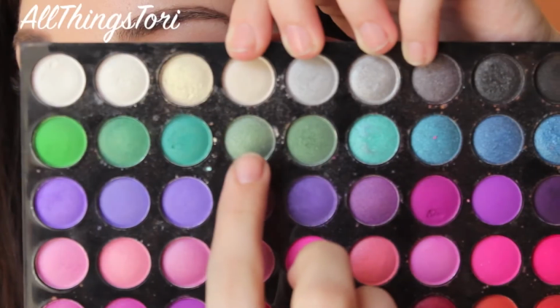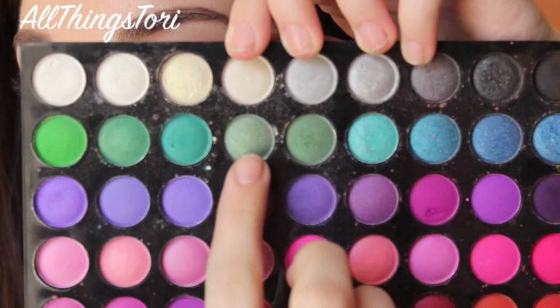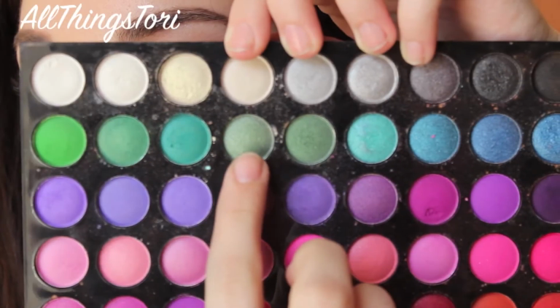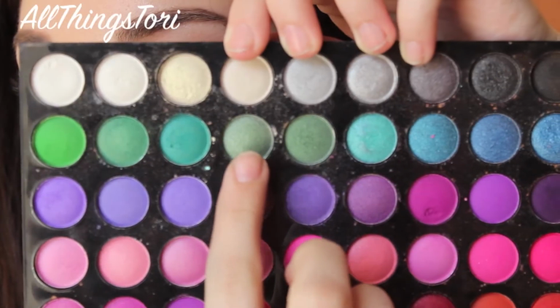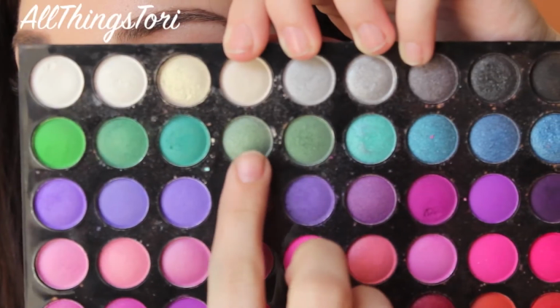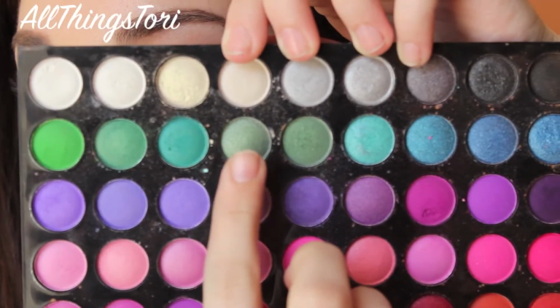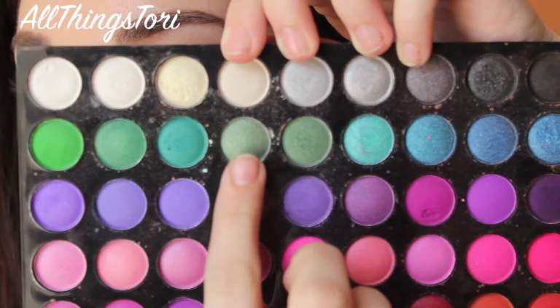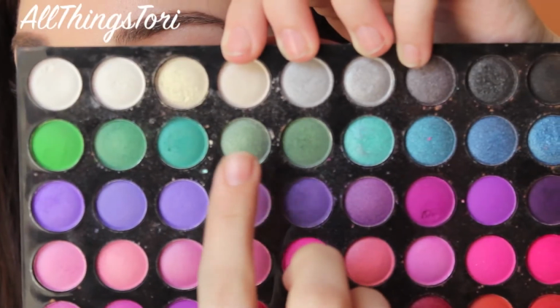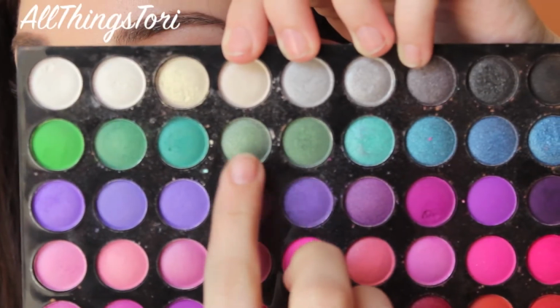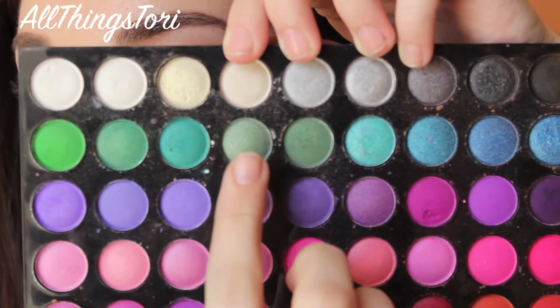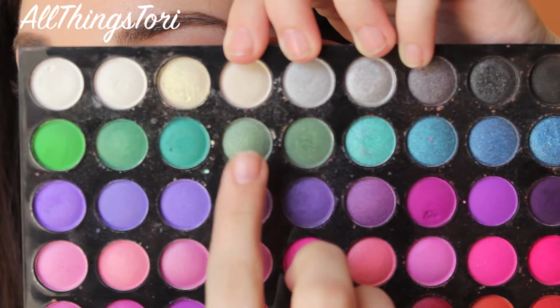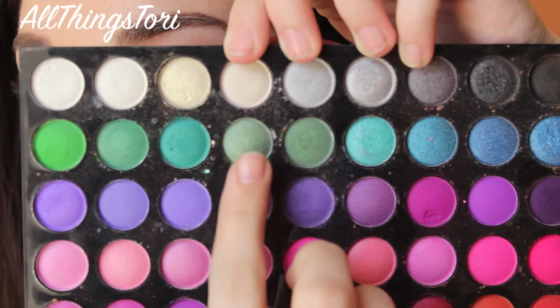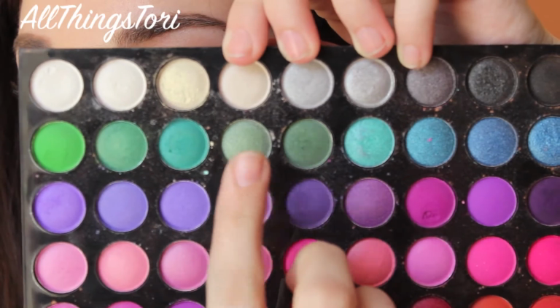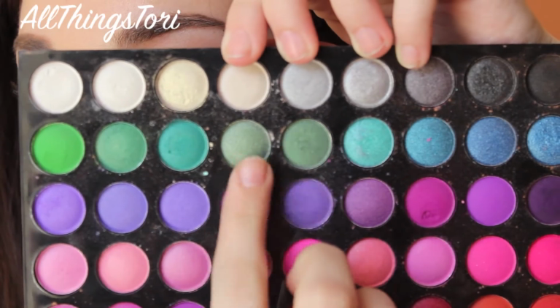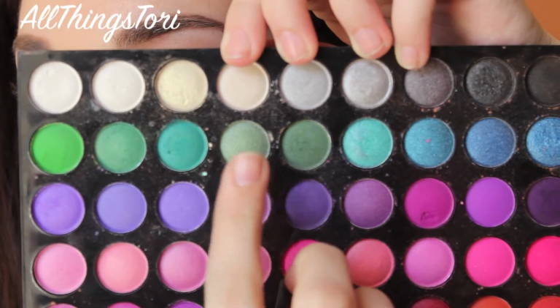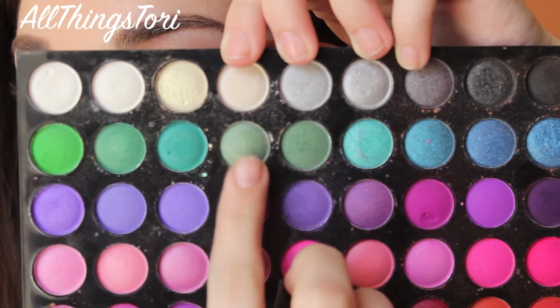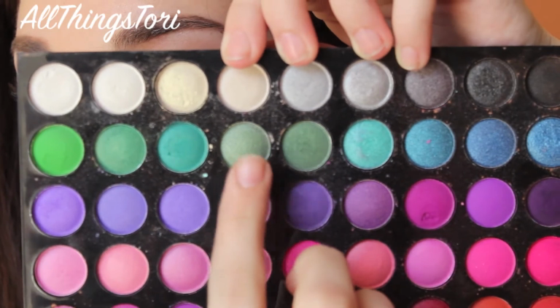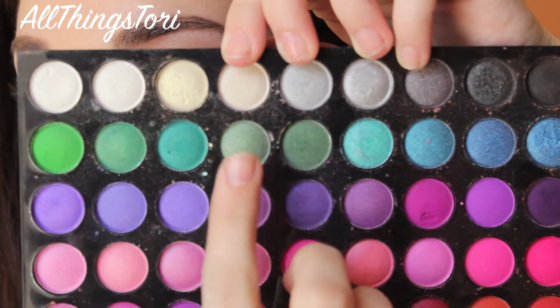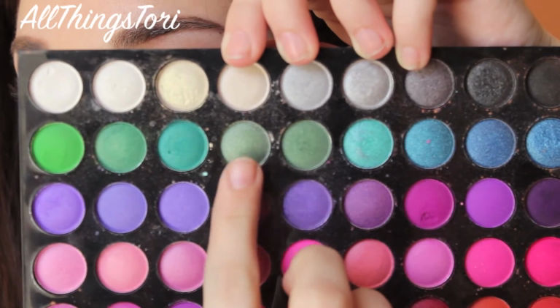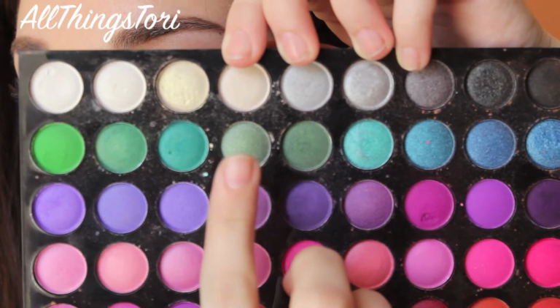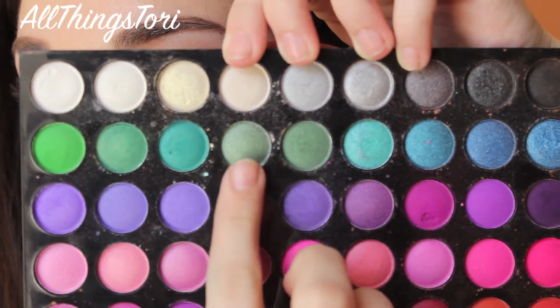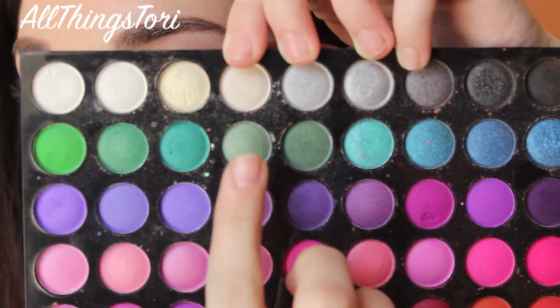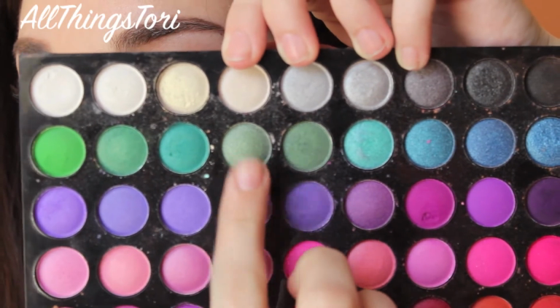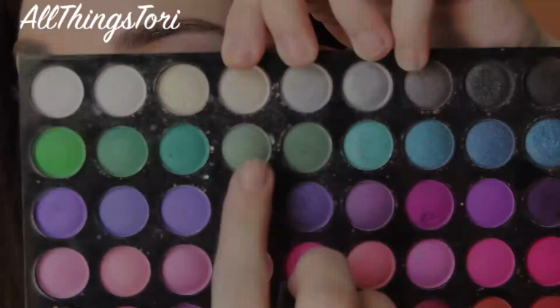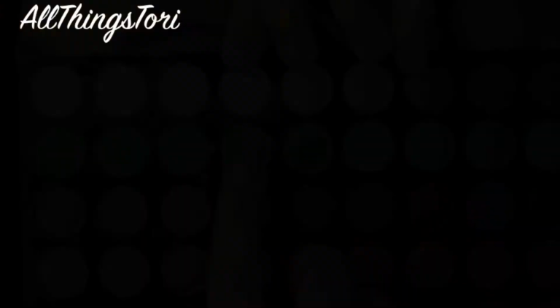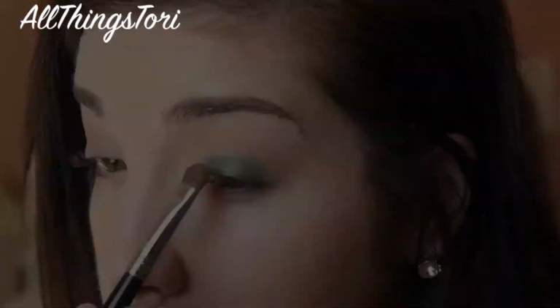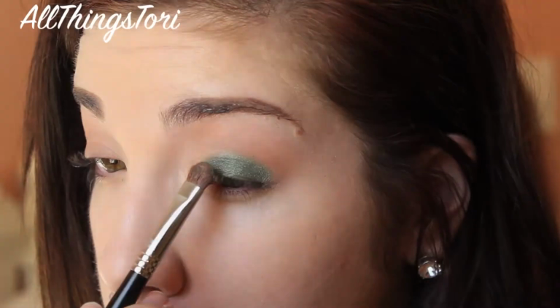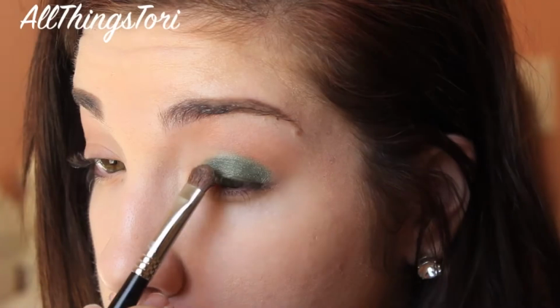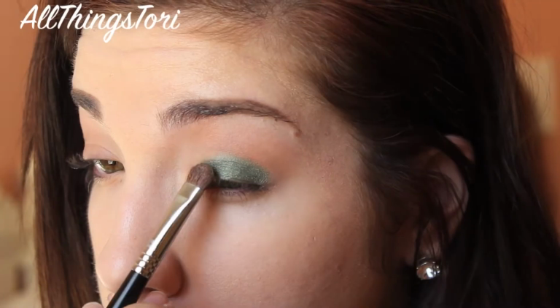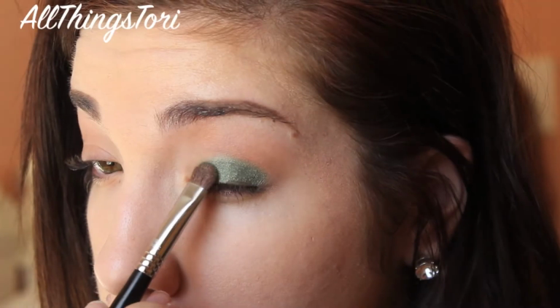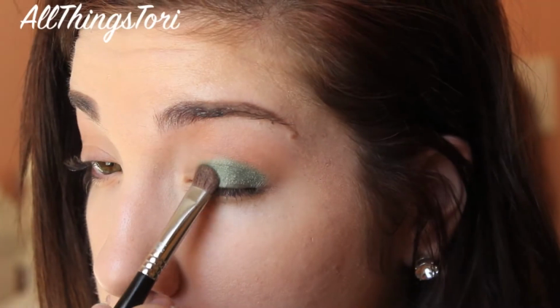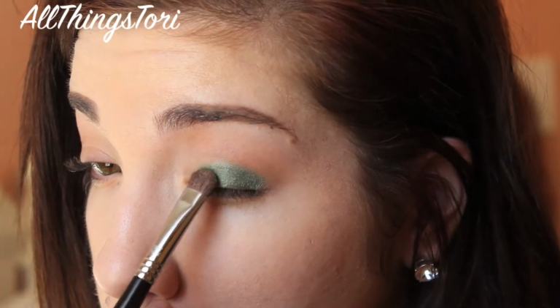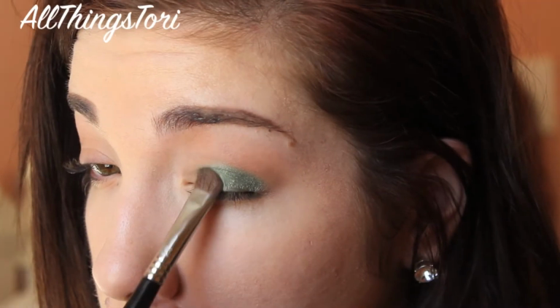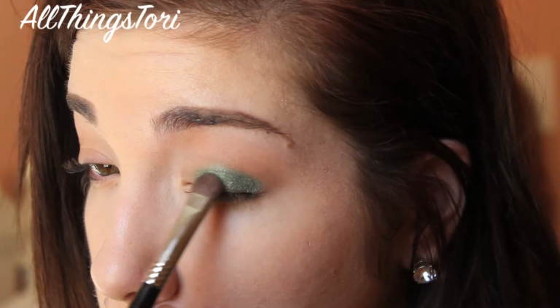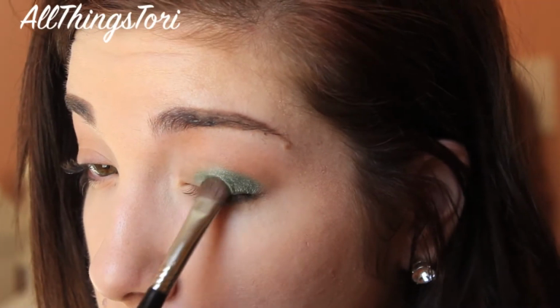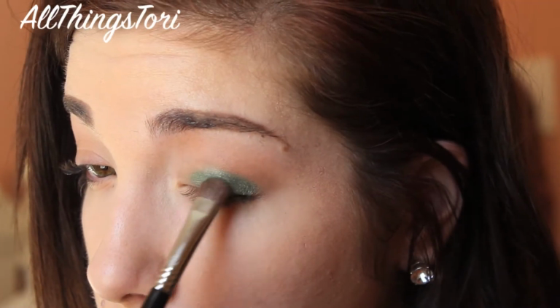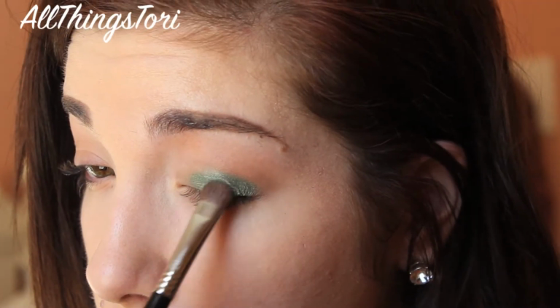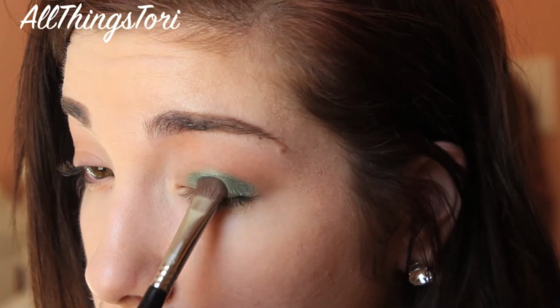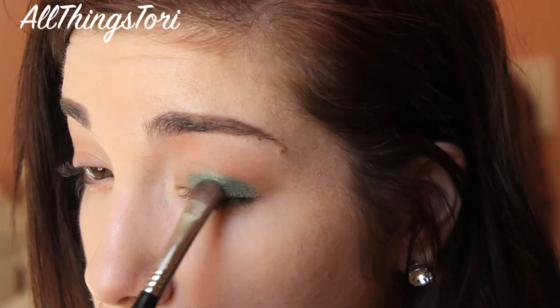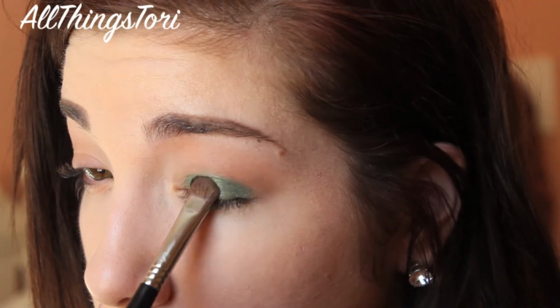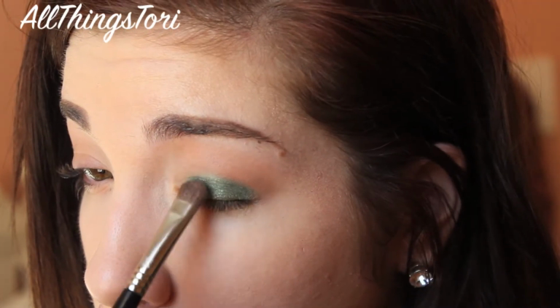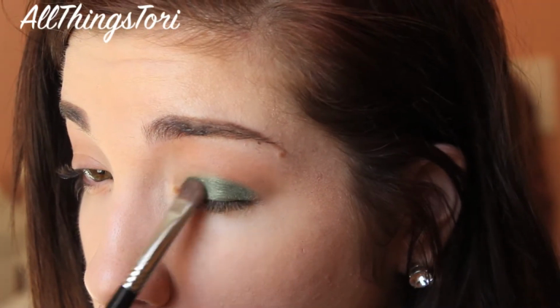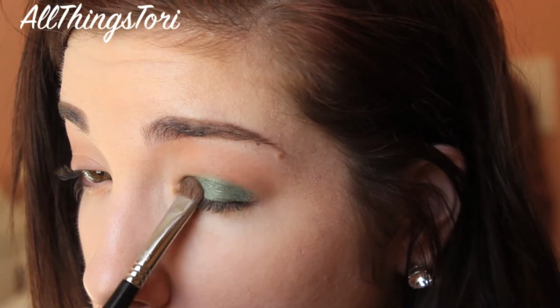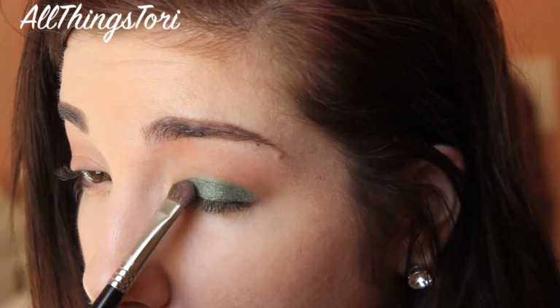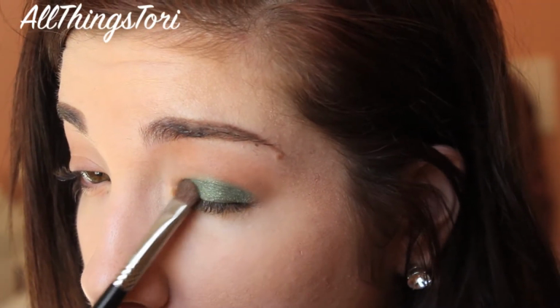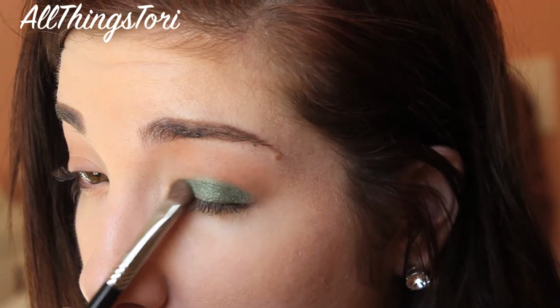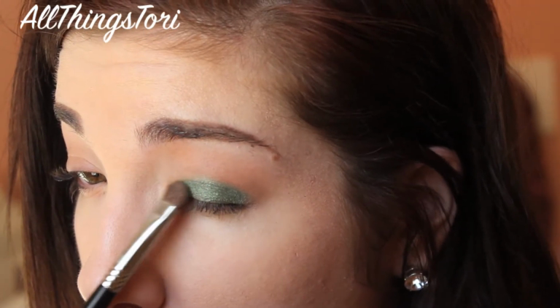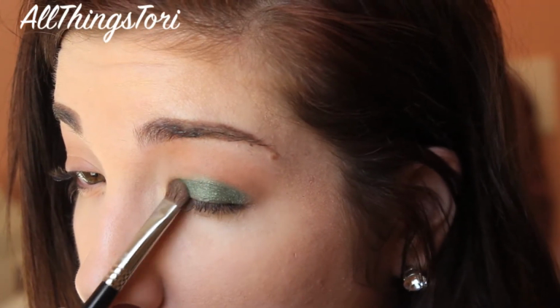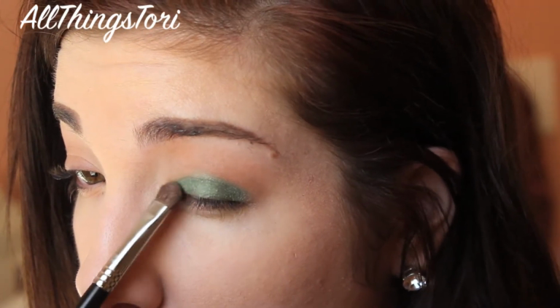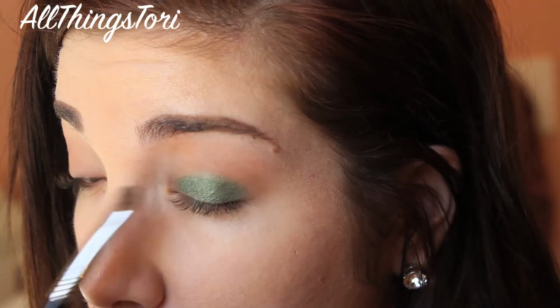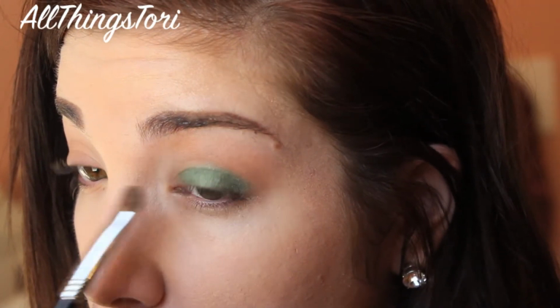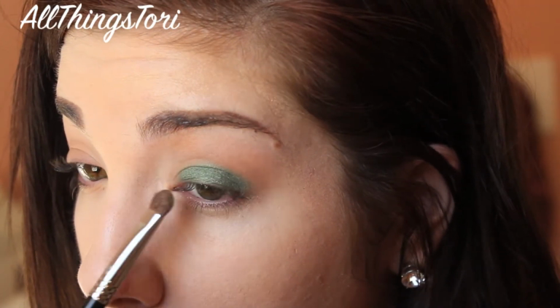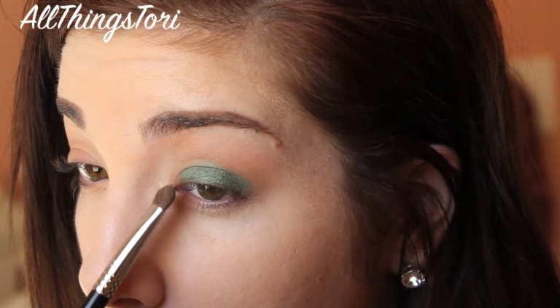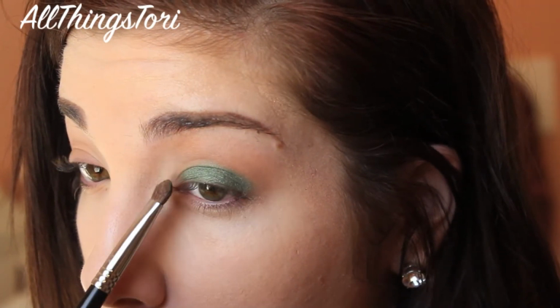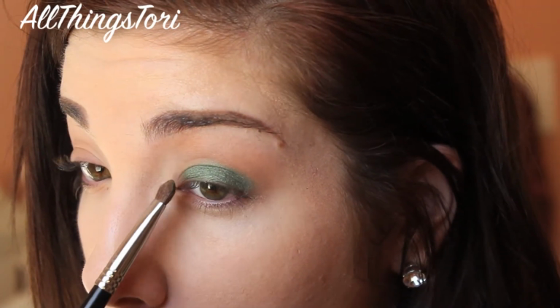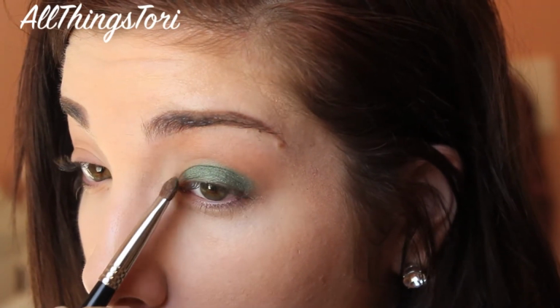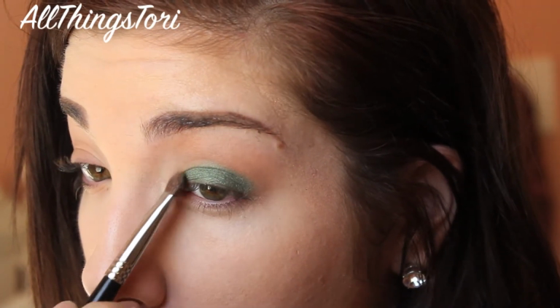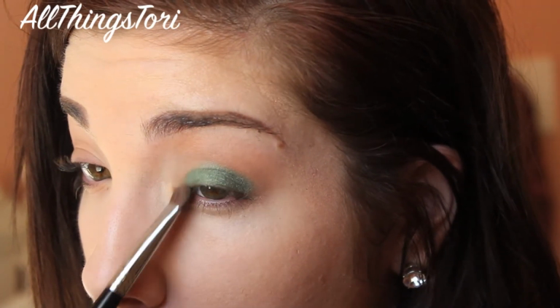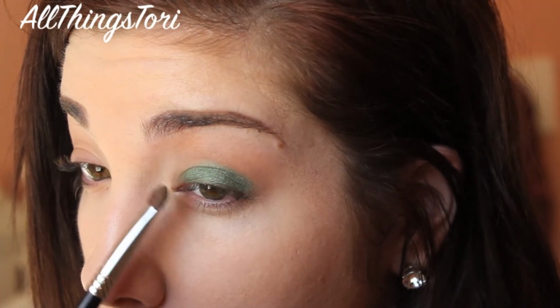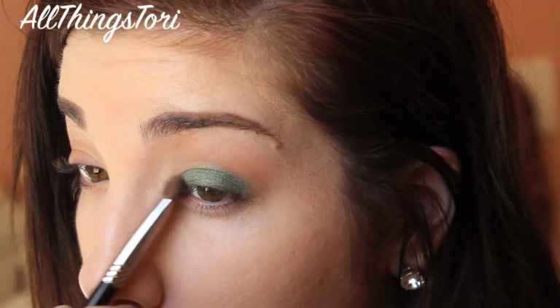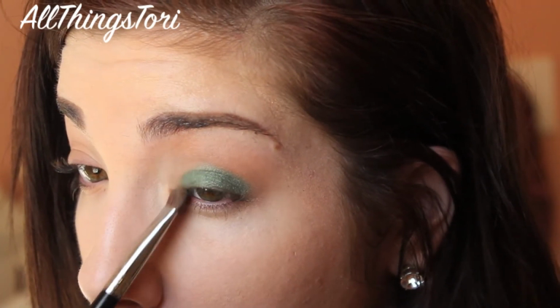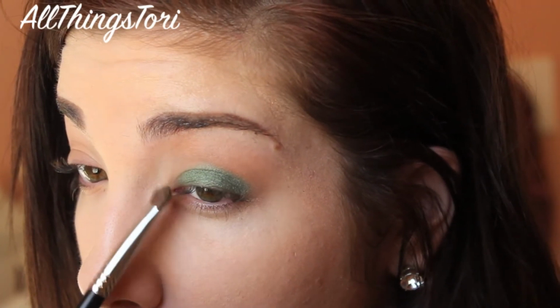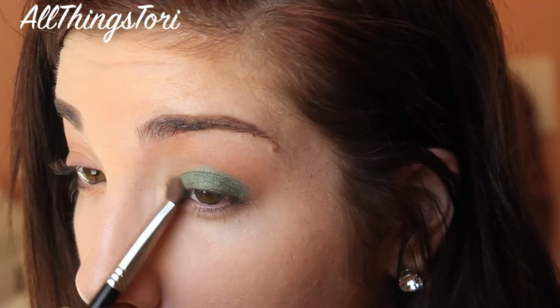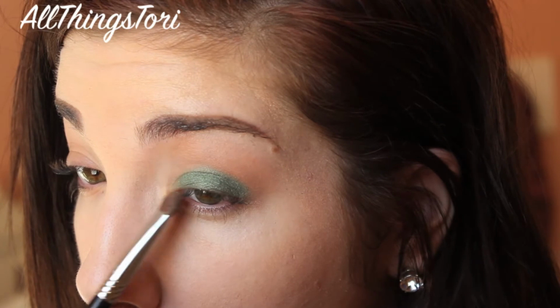For the inner lid, we're going to be taking the shade next to it — it's just a couple shades lighter — and you want to do the exact same packing motions.